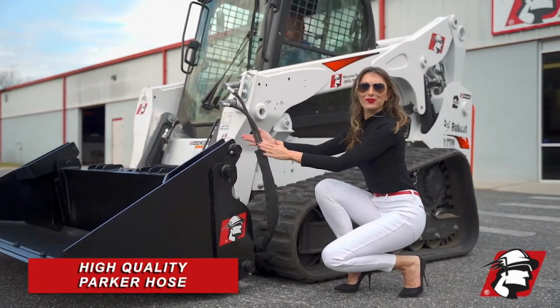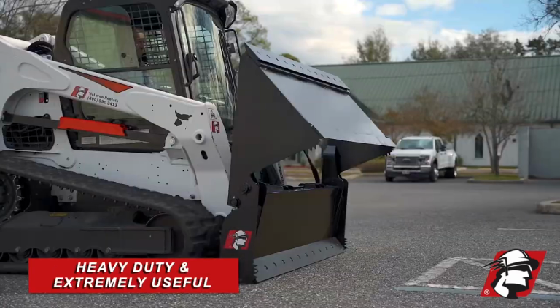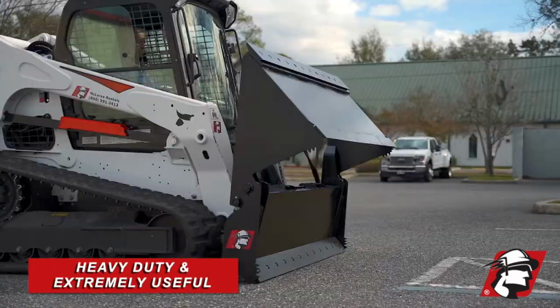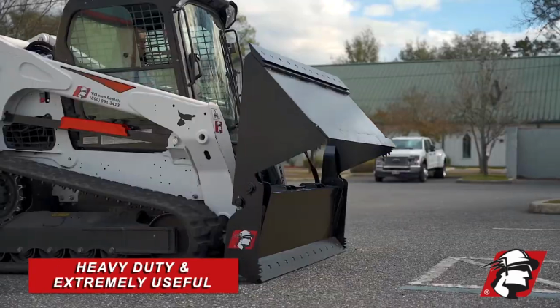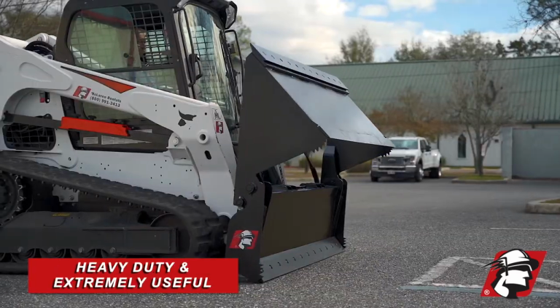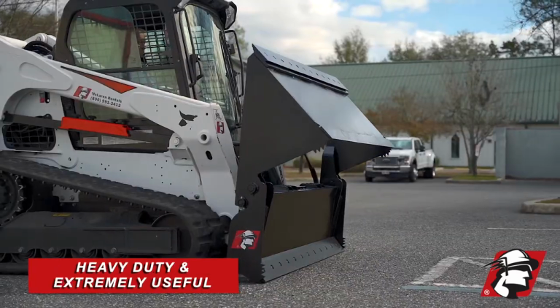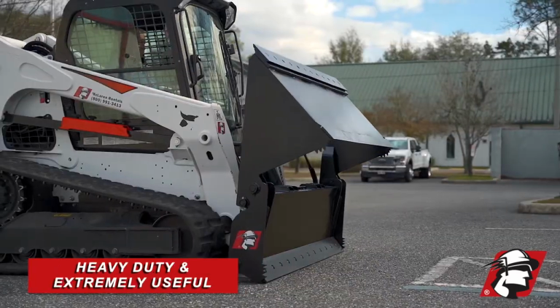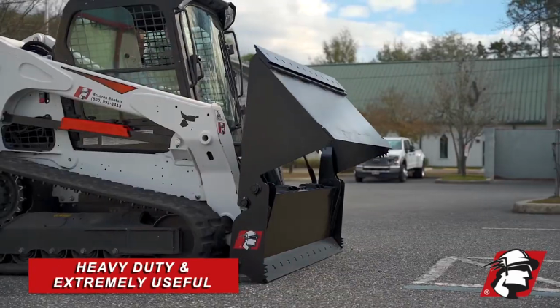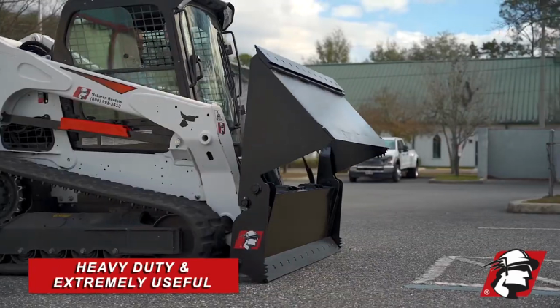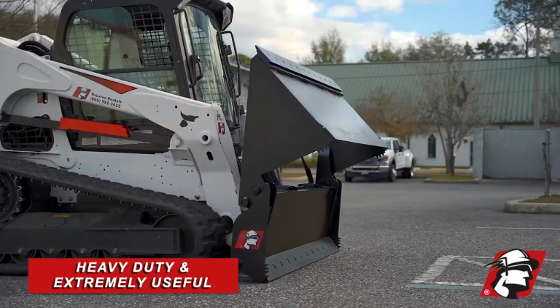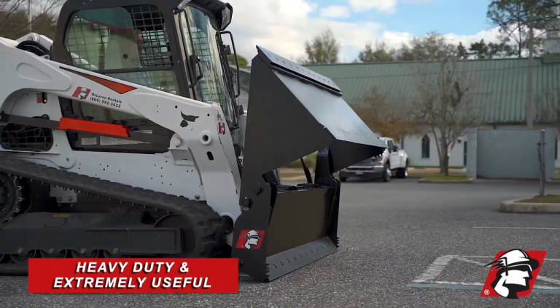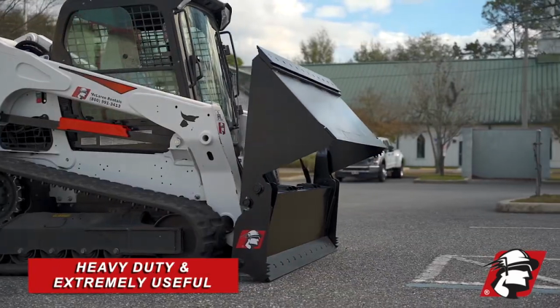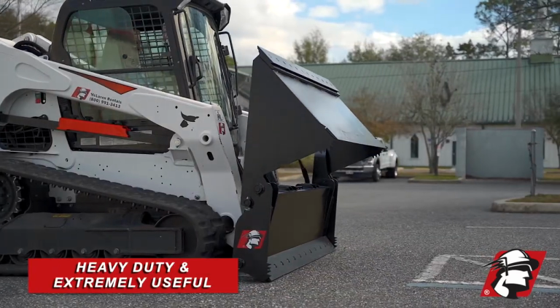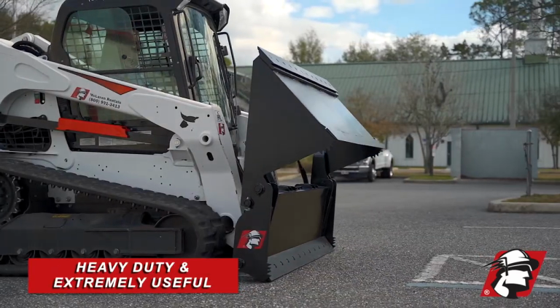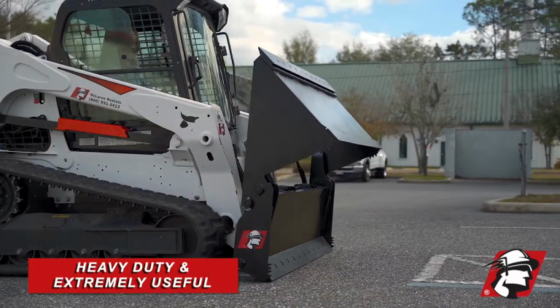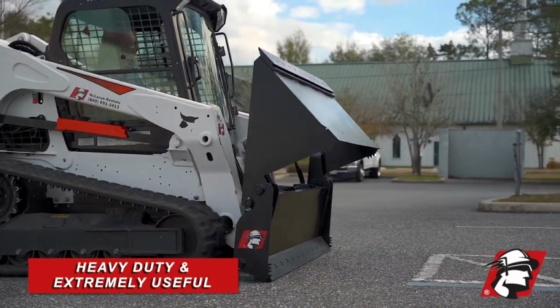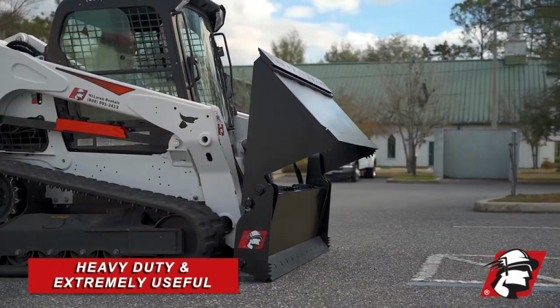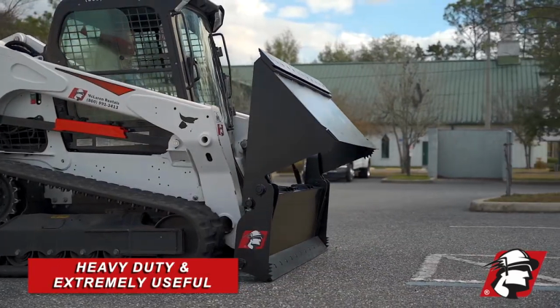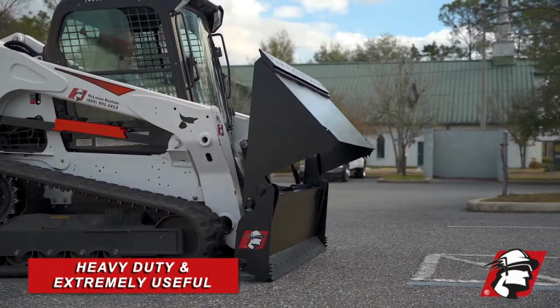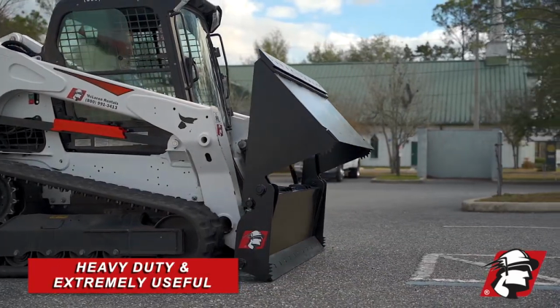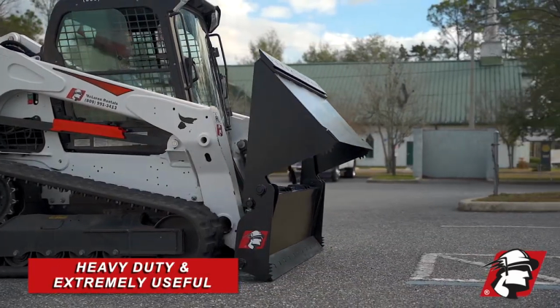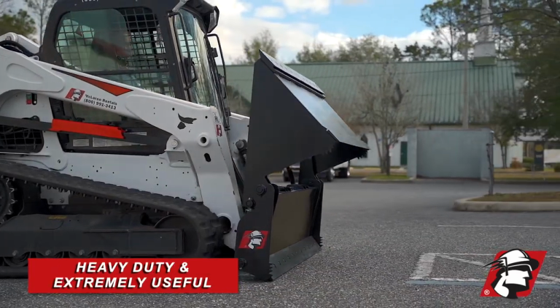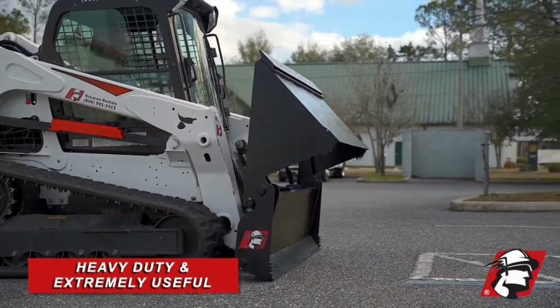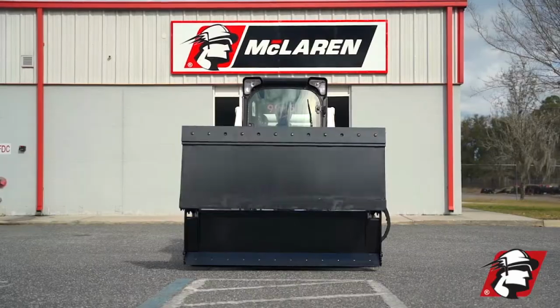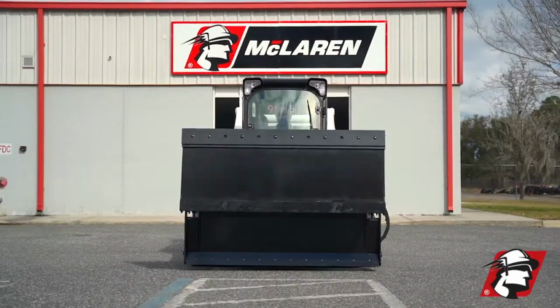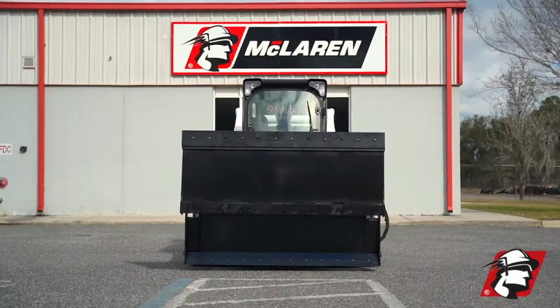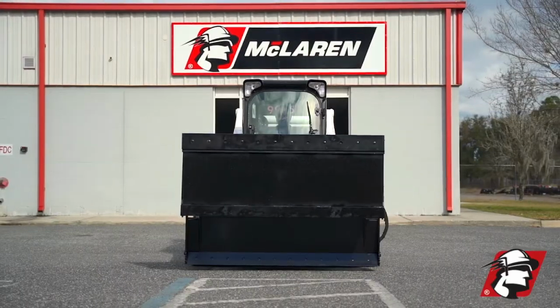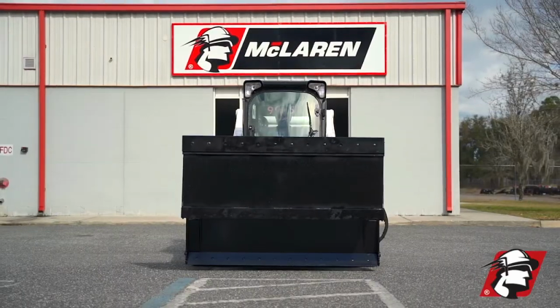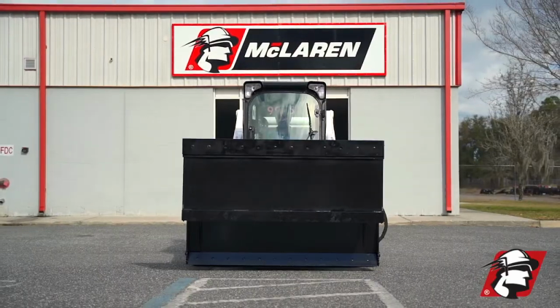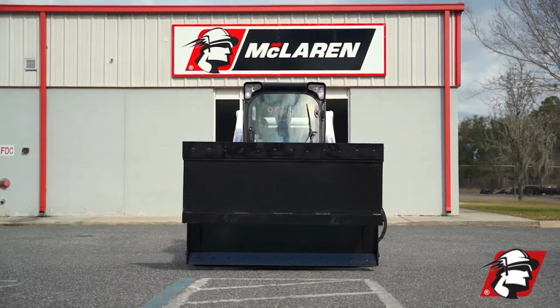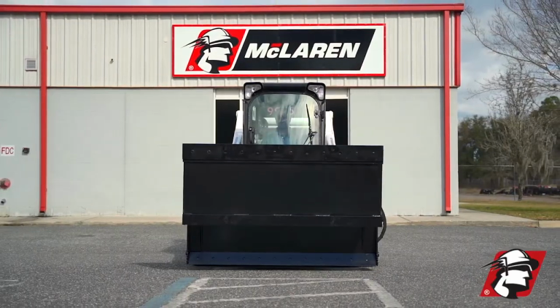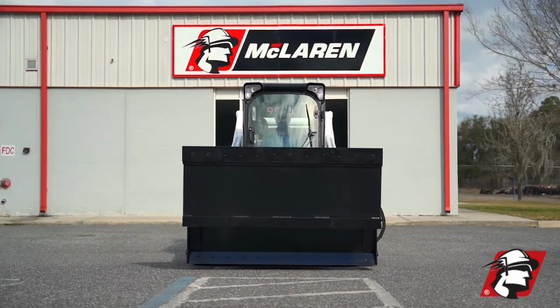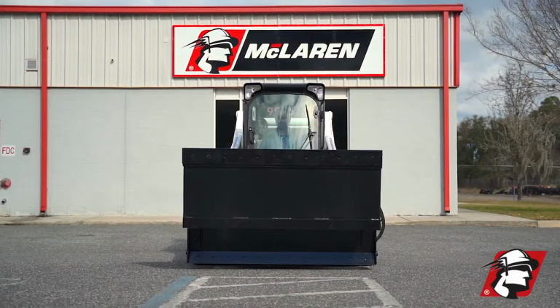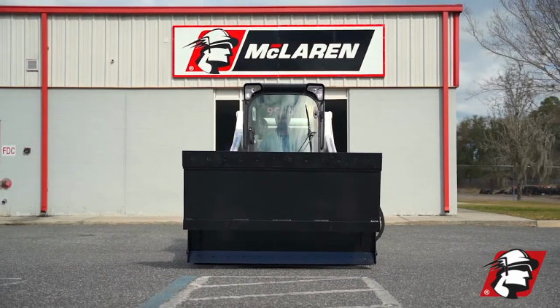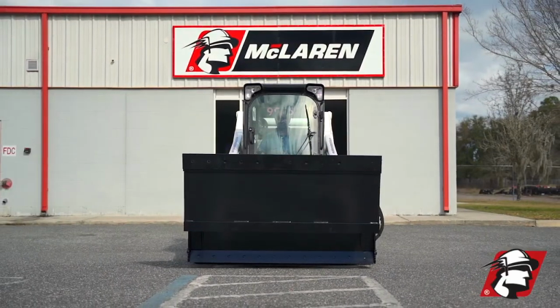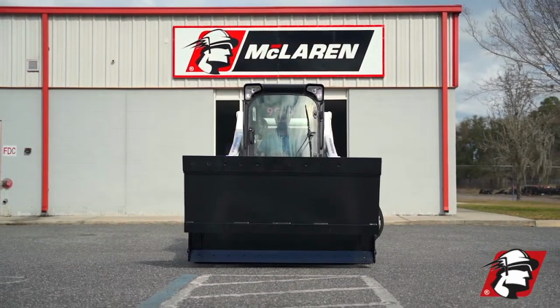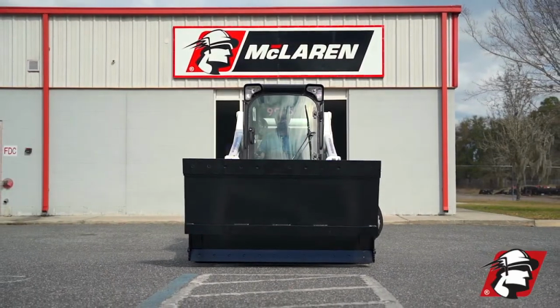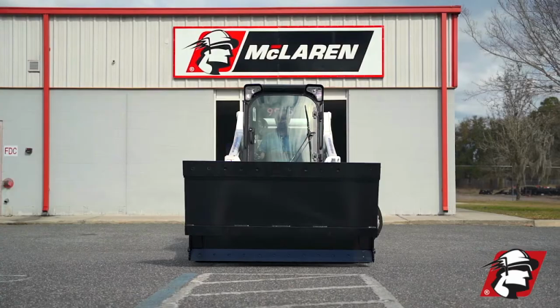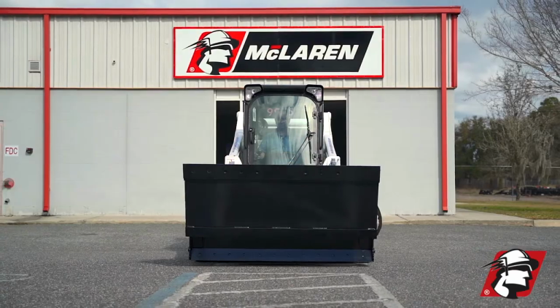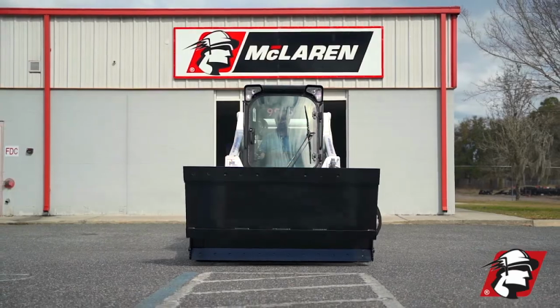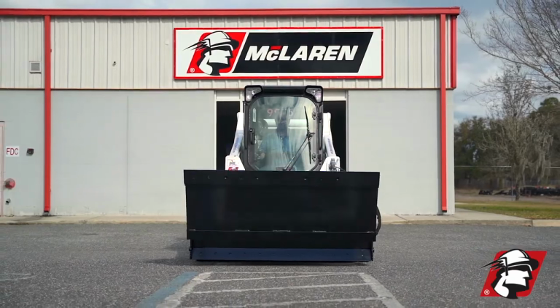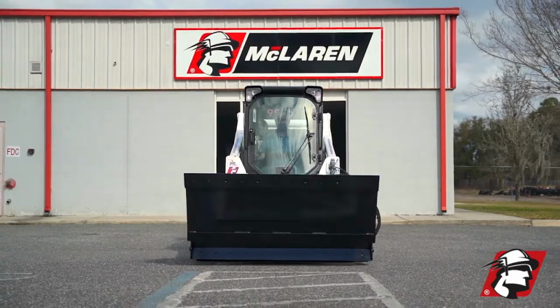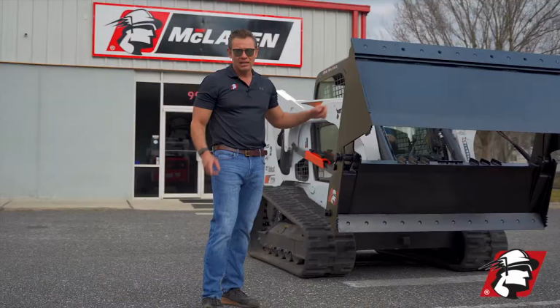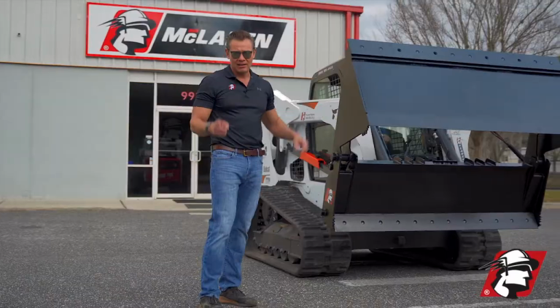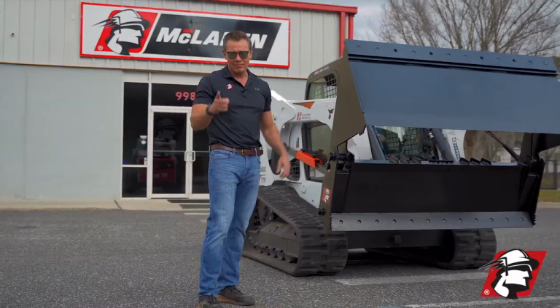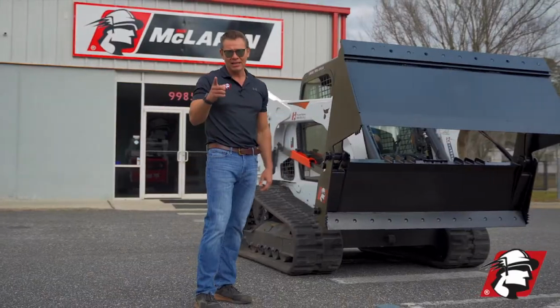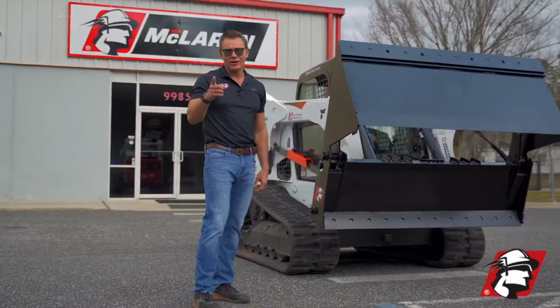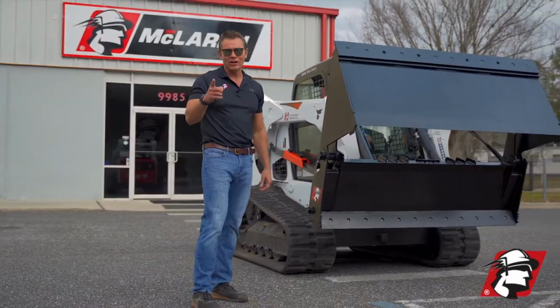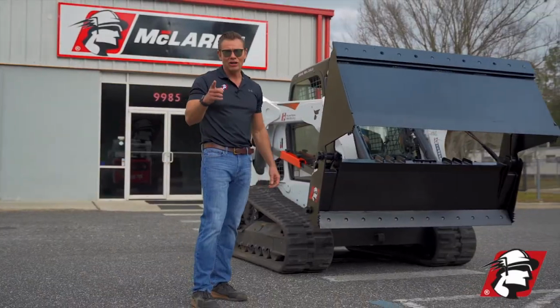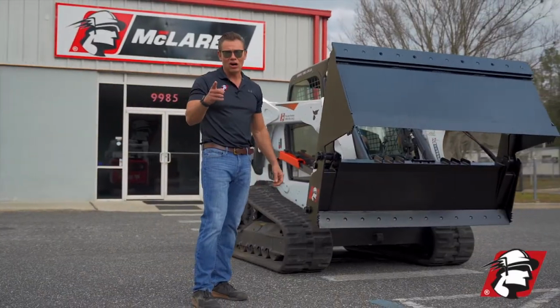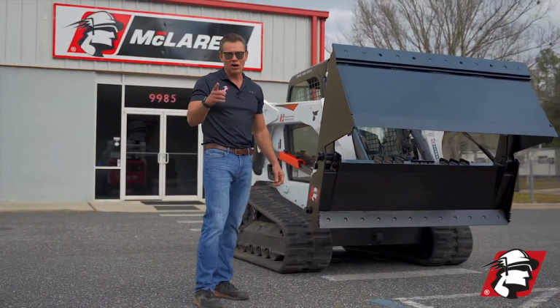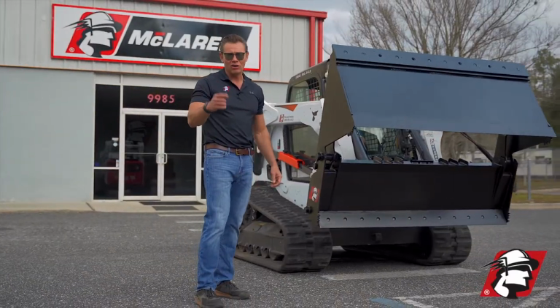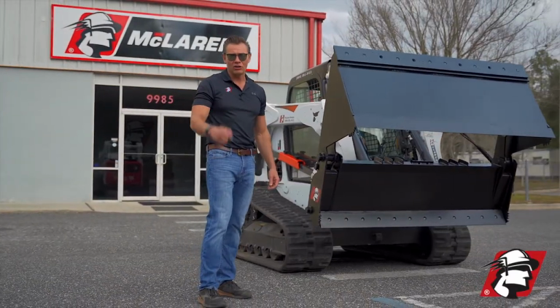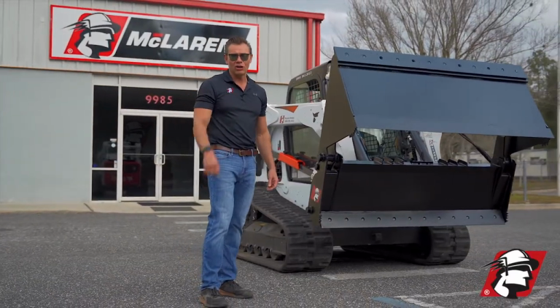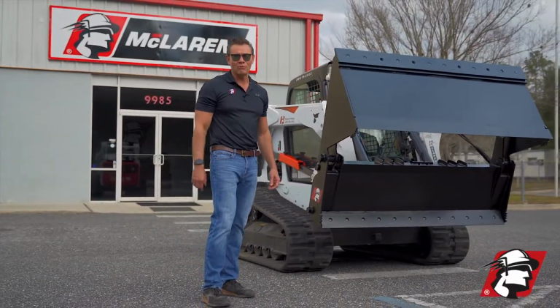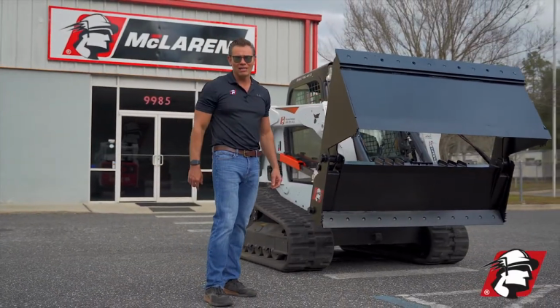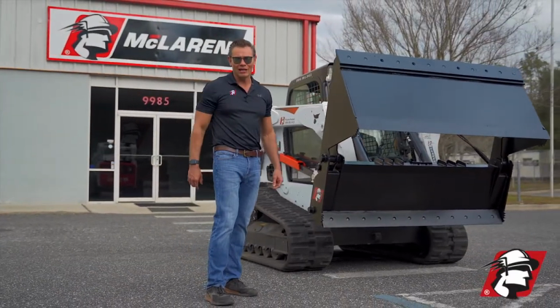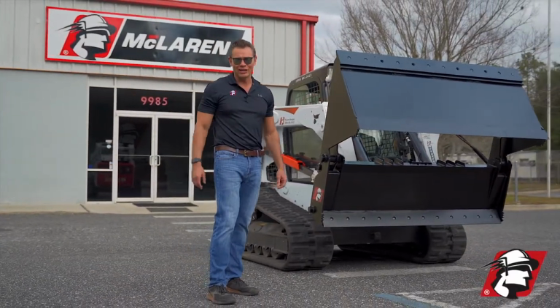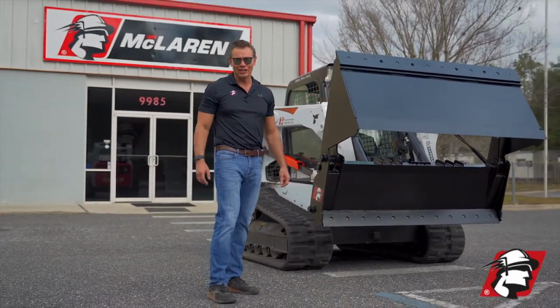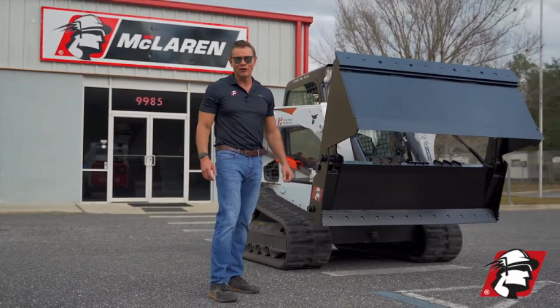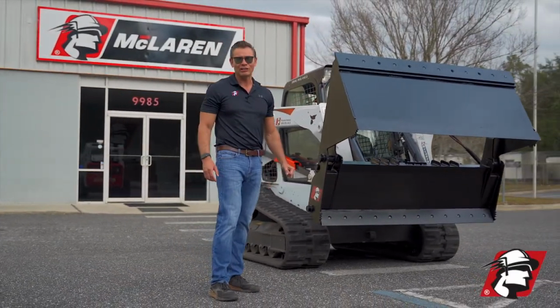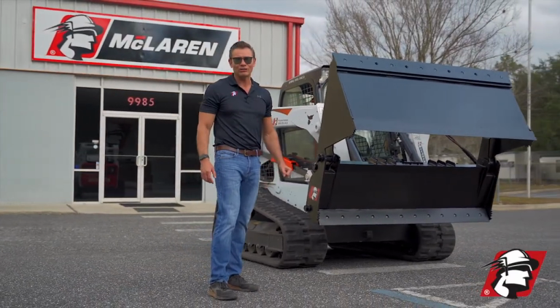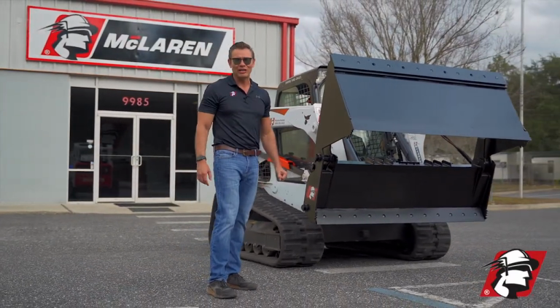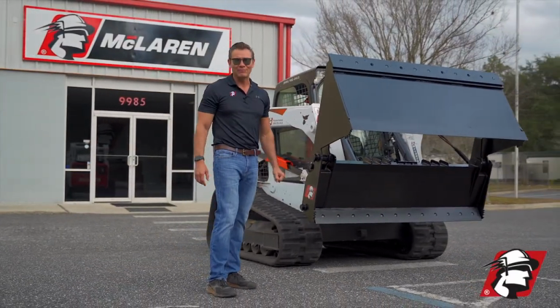Very heavy-duty, very useful tool. If you're looking for a great four-in-one bucket, give McLaren a call. Go McLaren, go Xtreme.